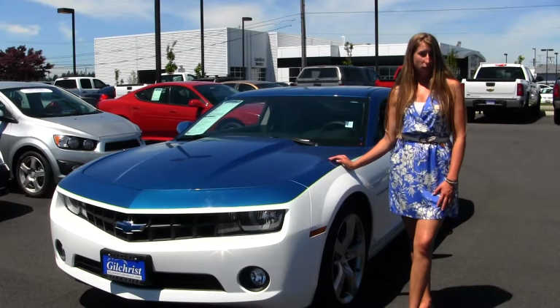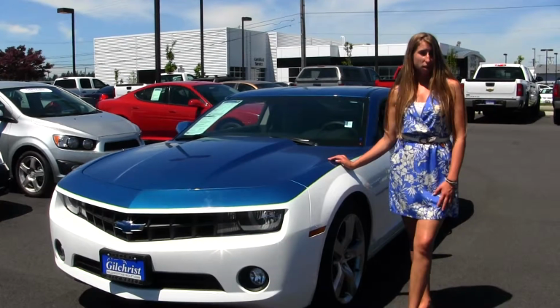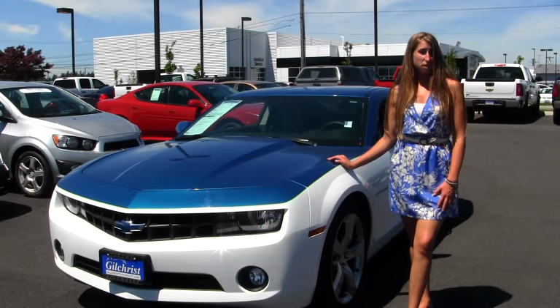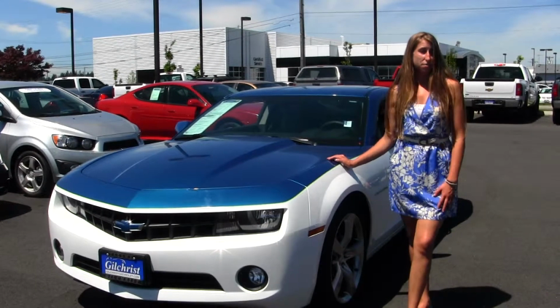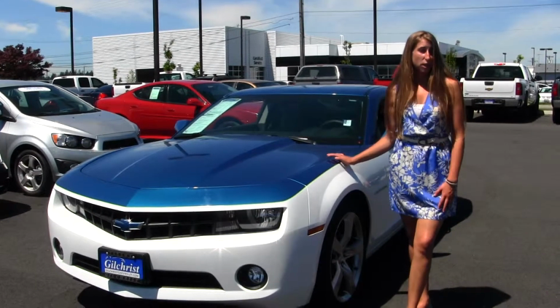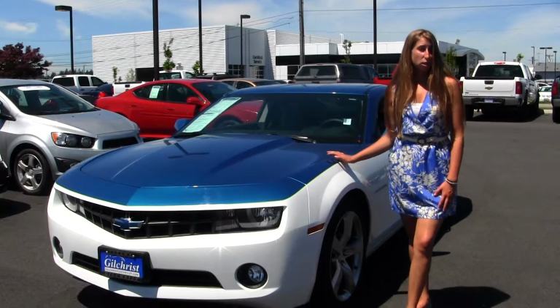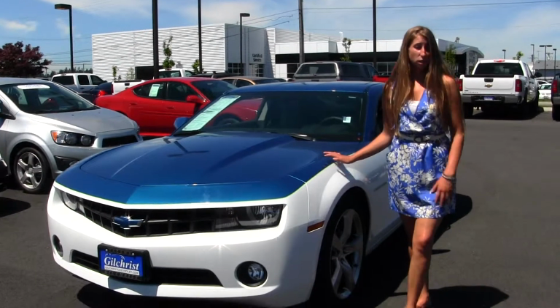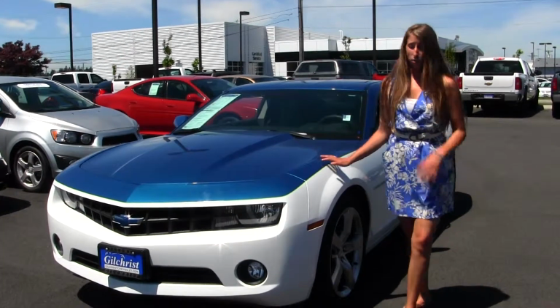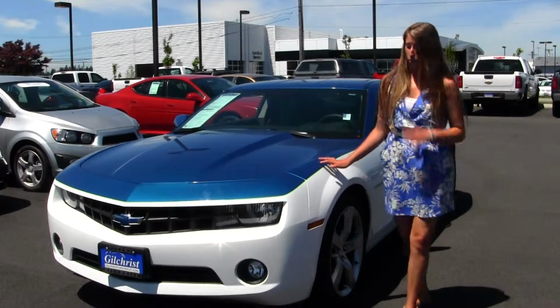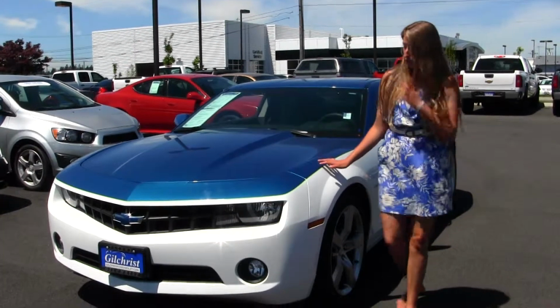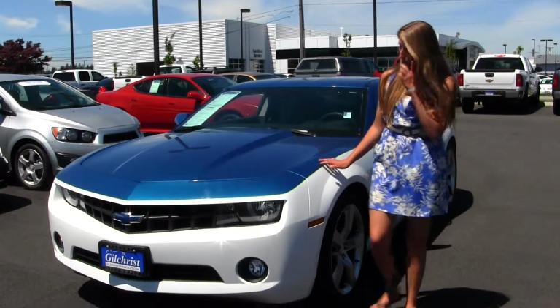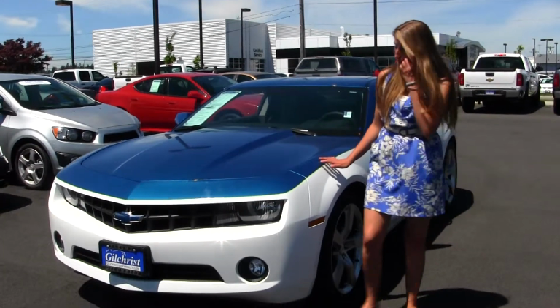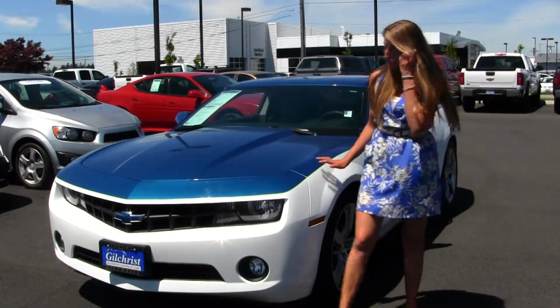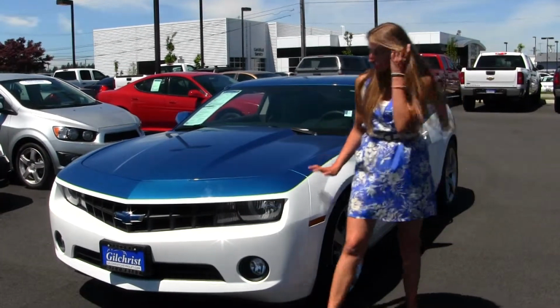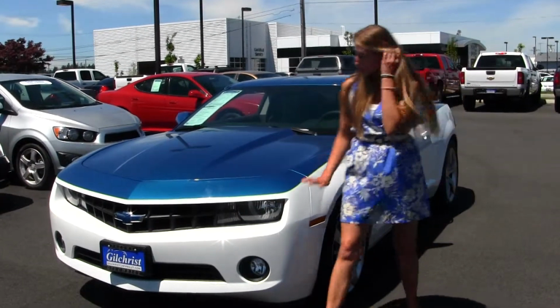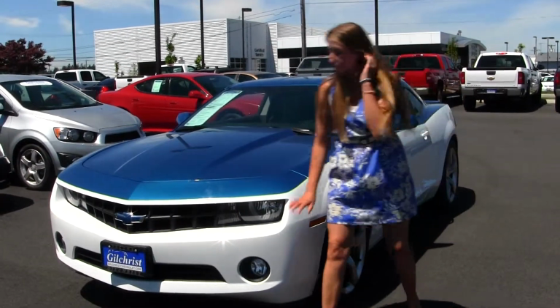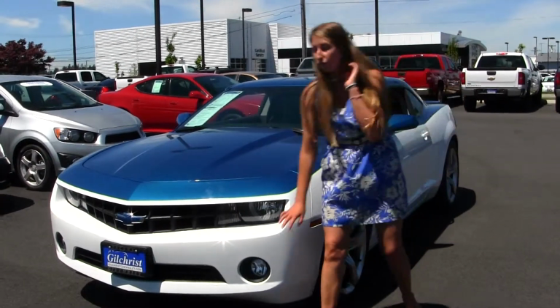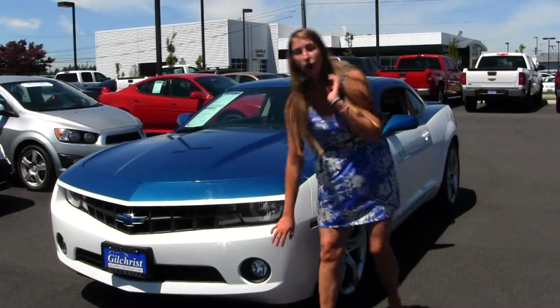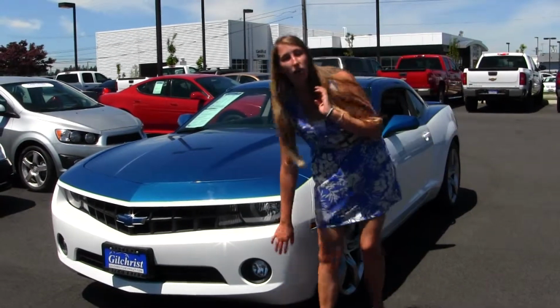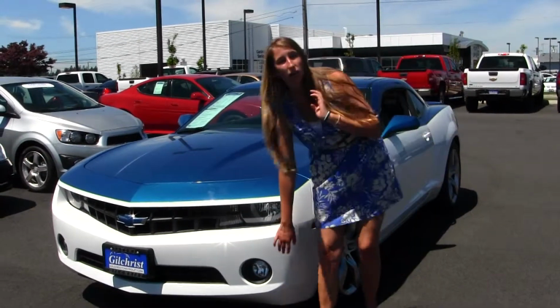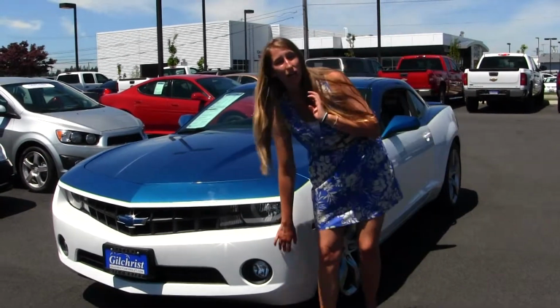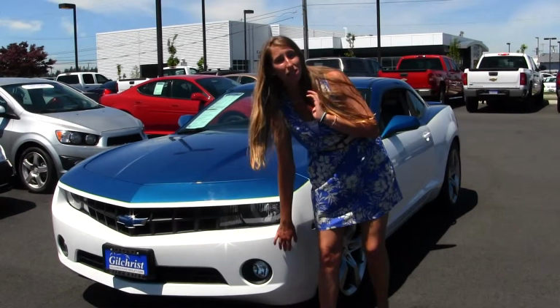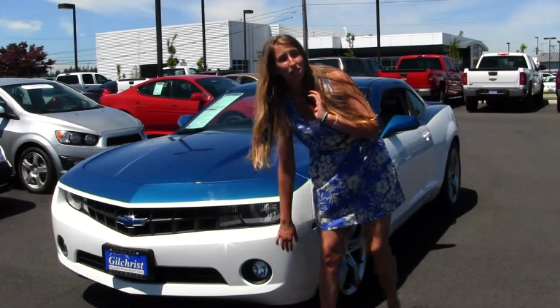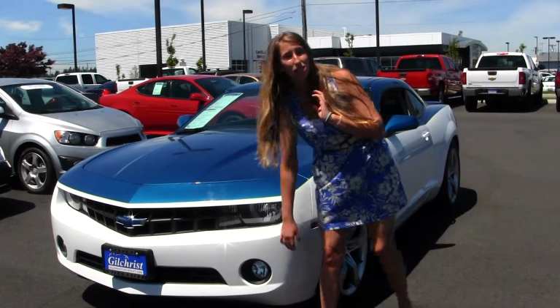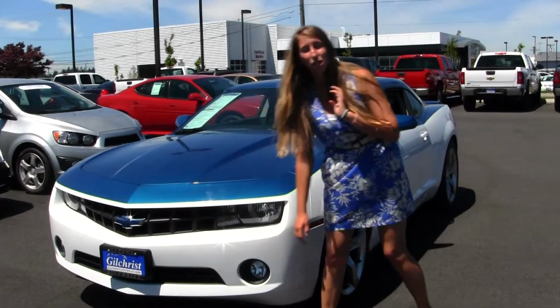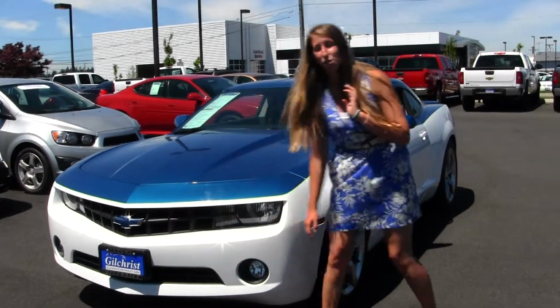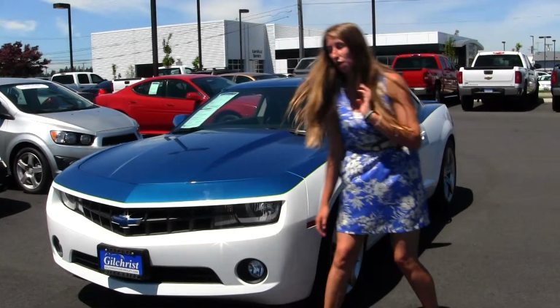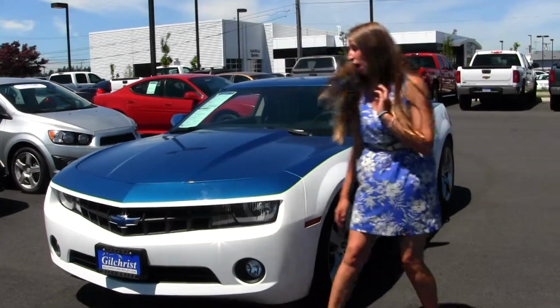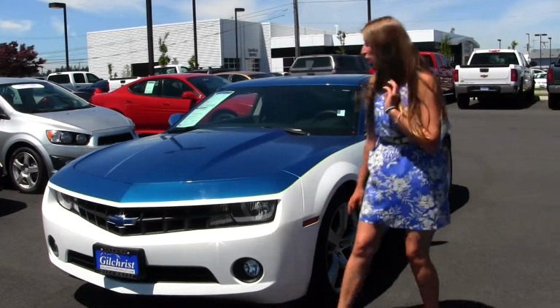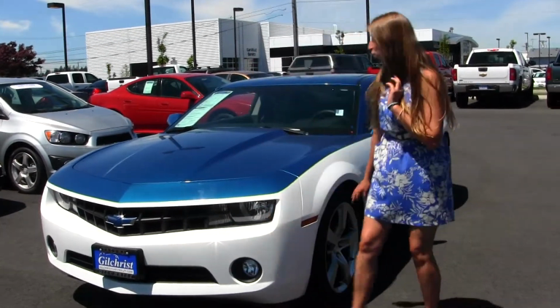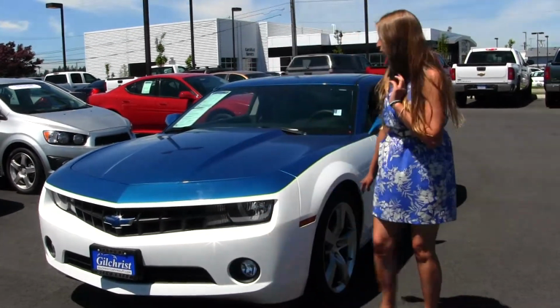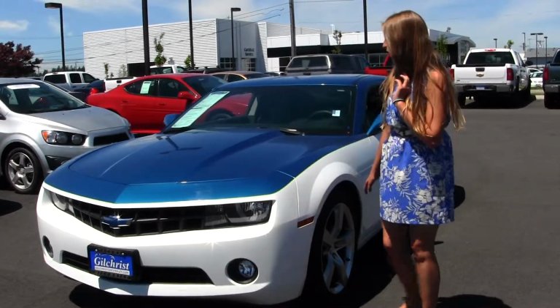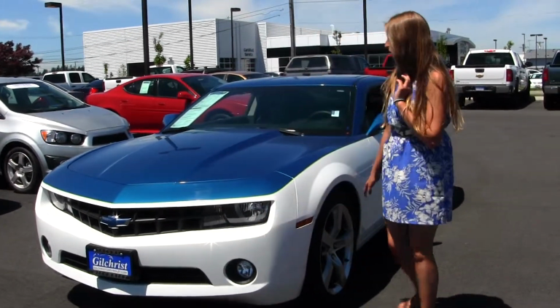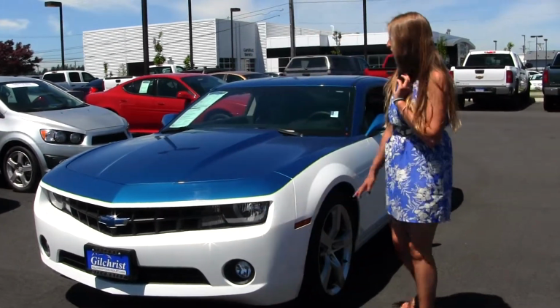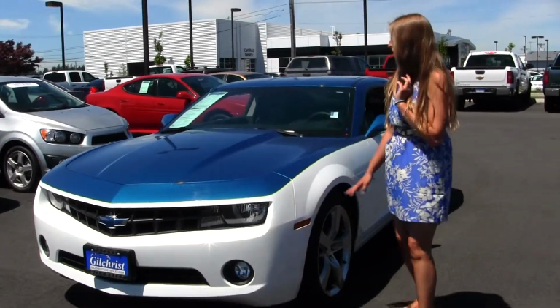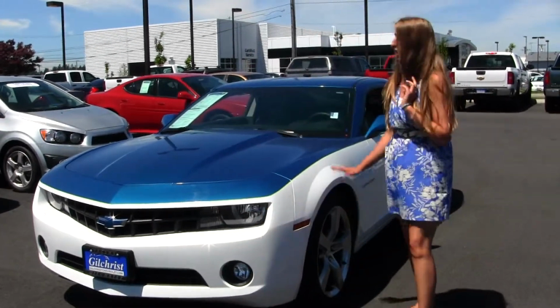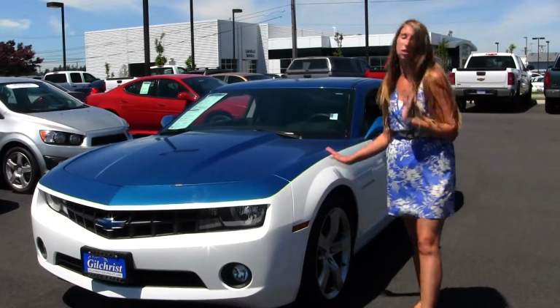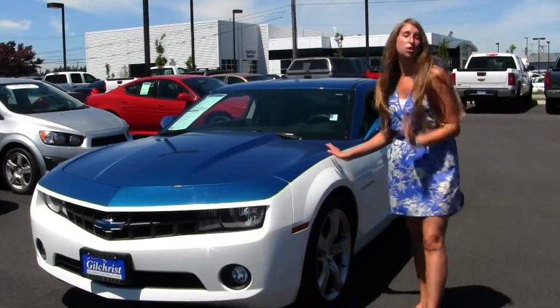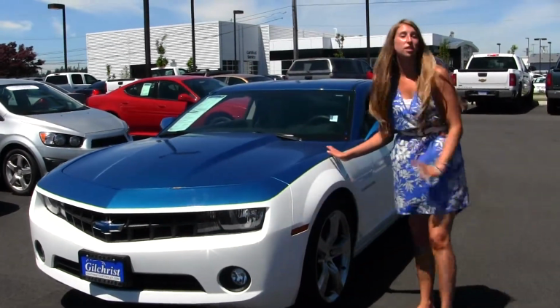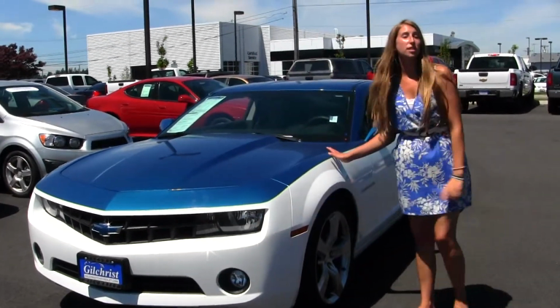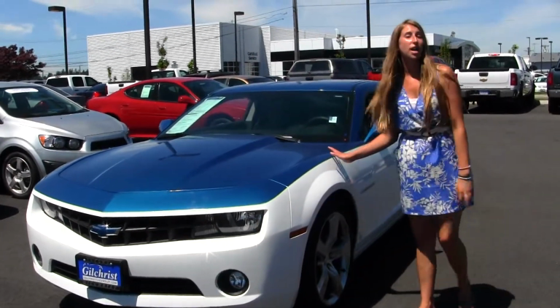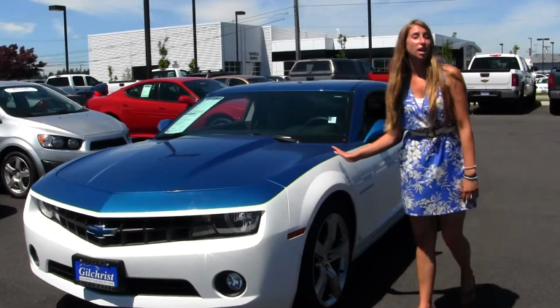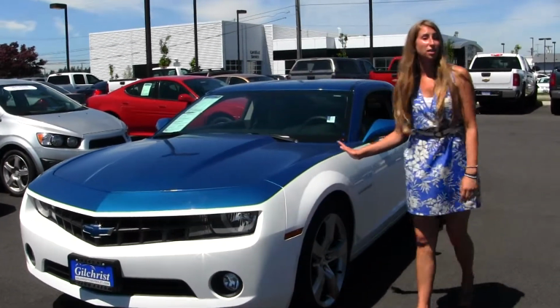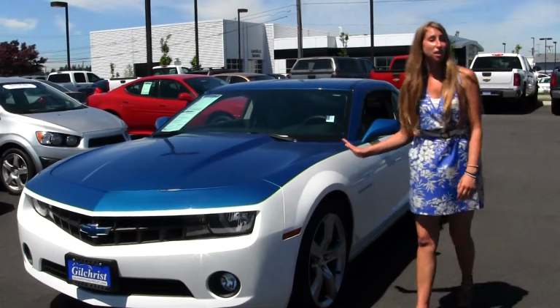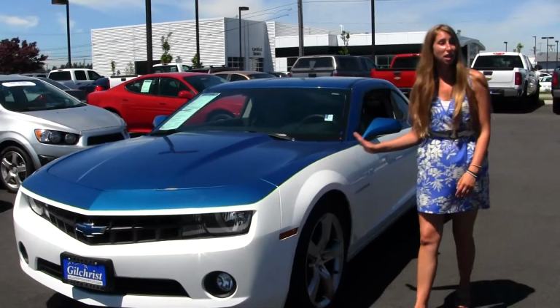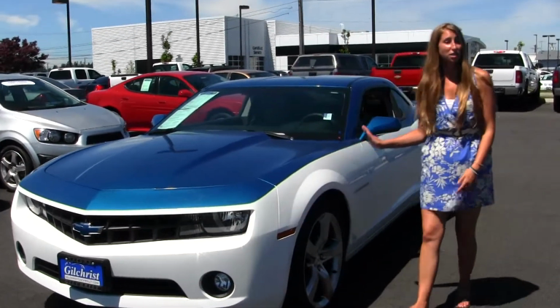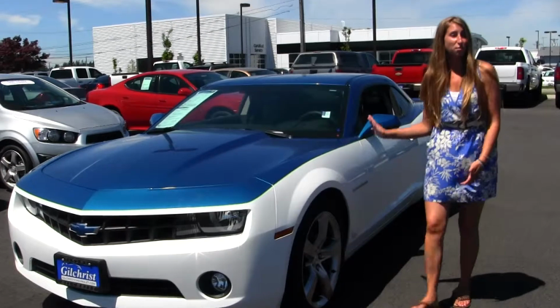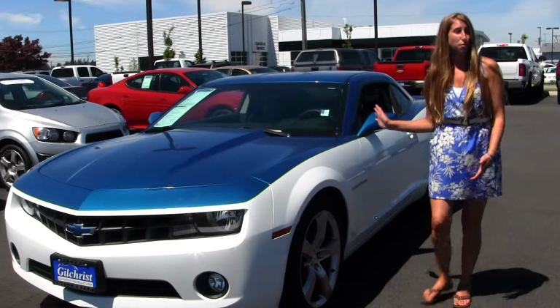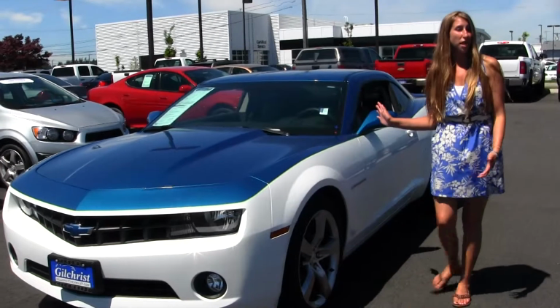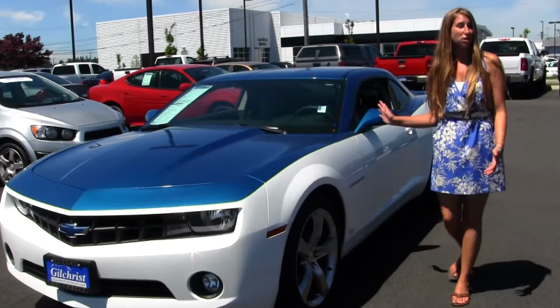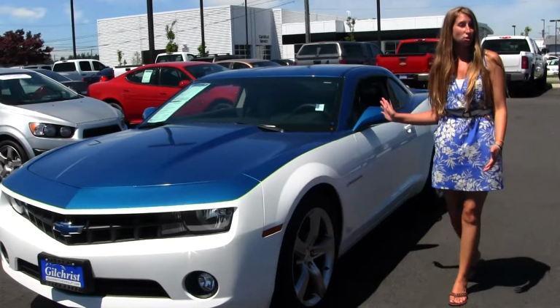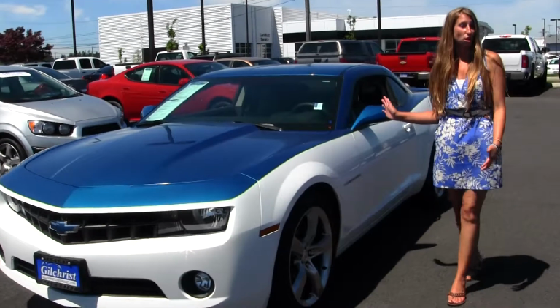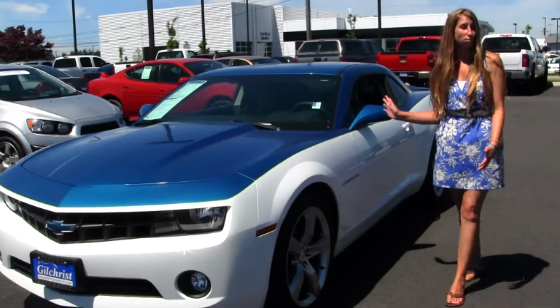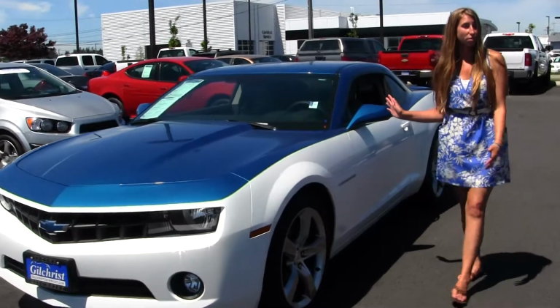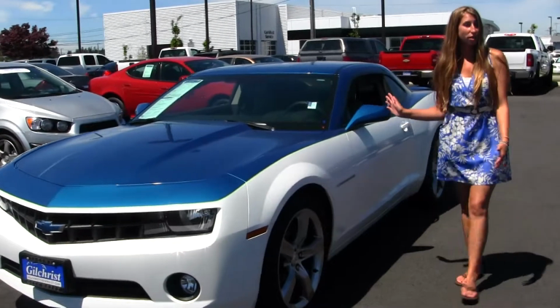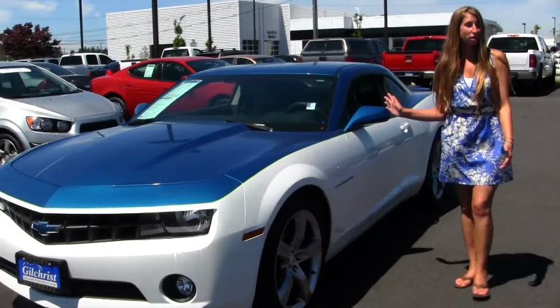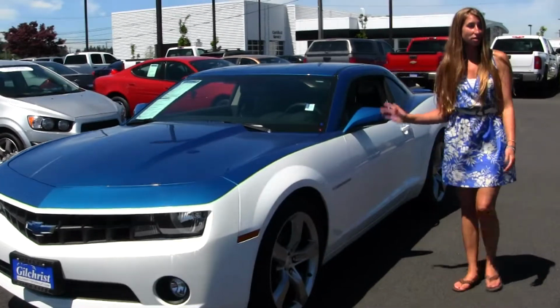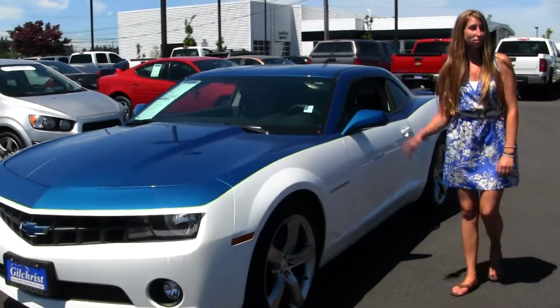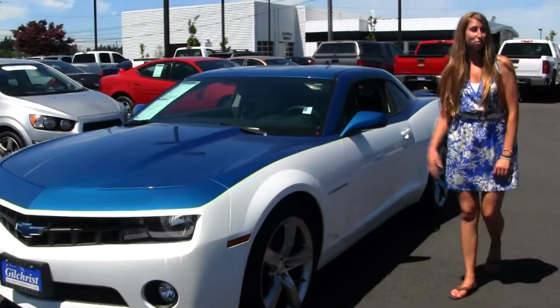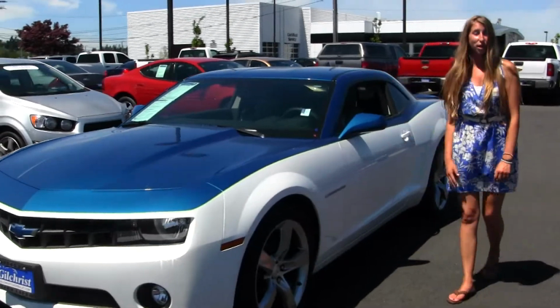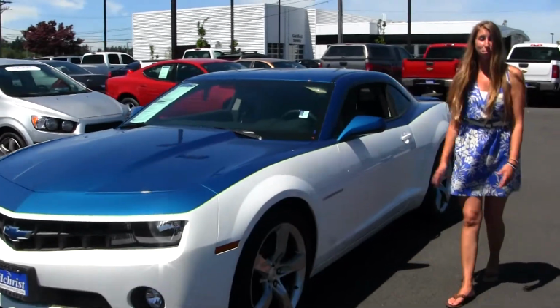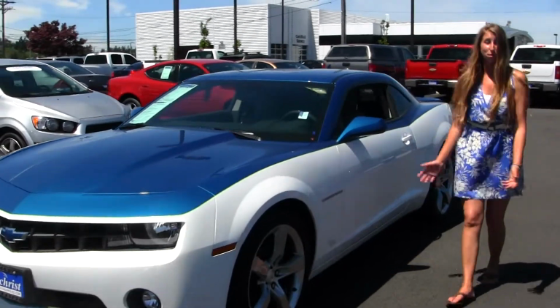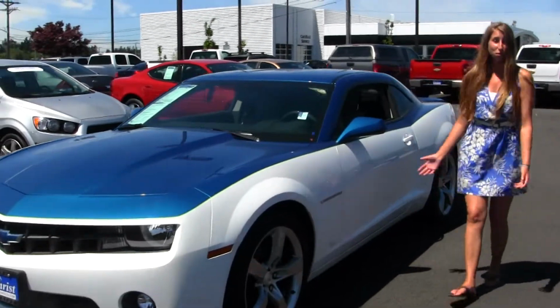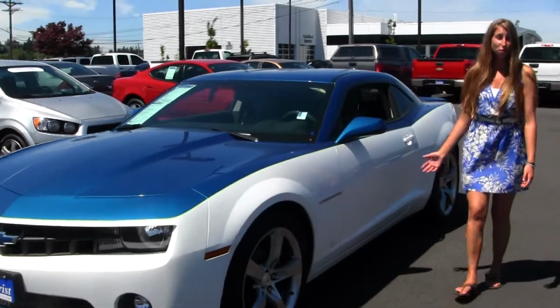This vehicle comes equipped with your fog lights and your alloy wheels. As you can see, it has a custom paint drawn to it. Very beautiful.